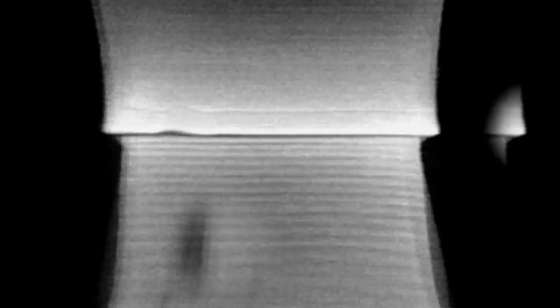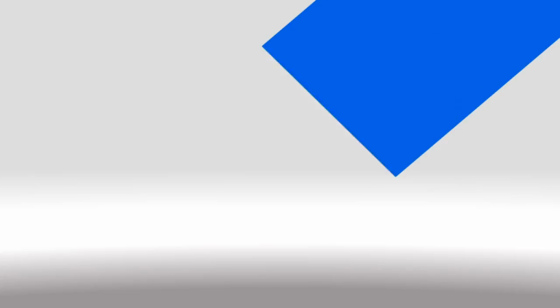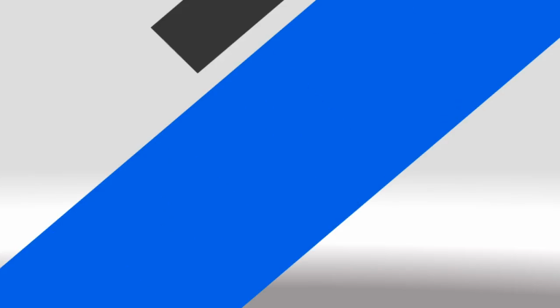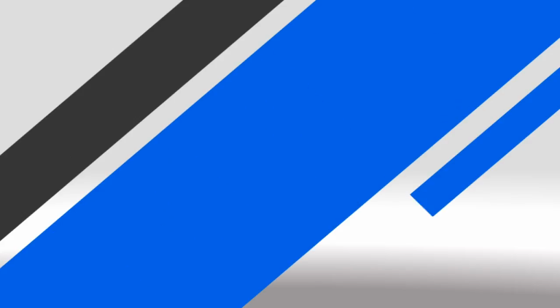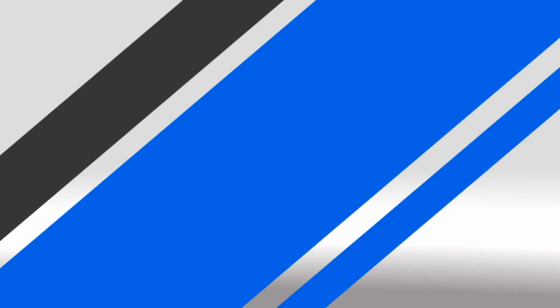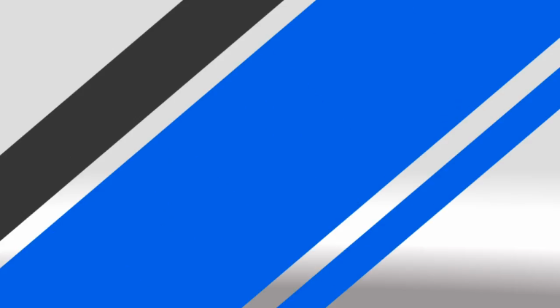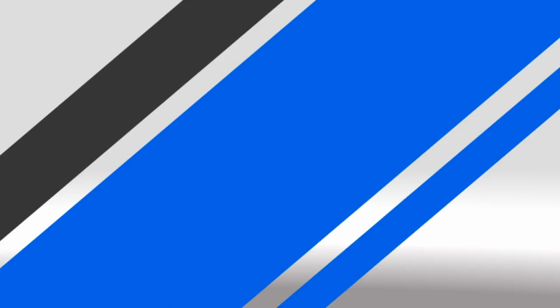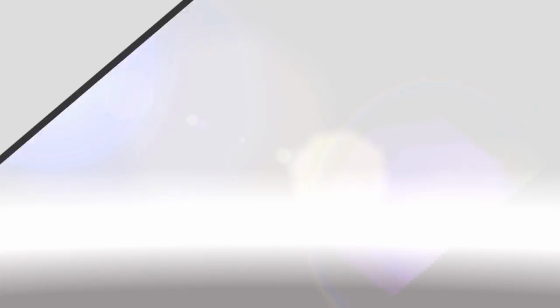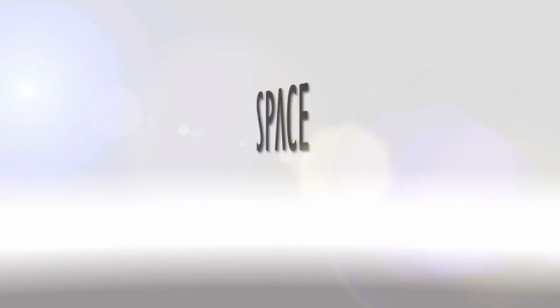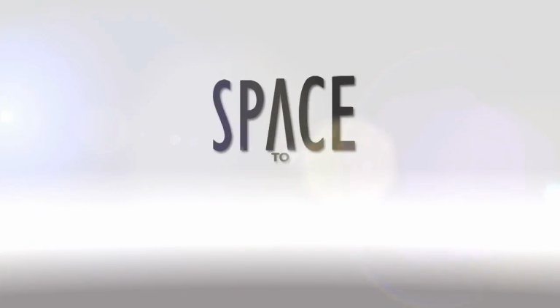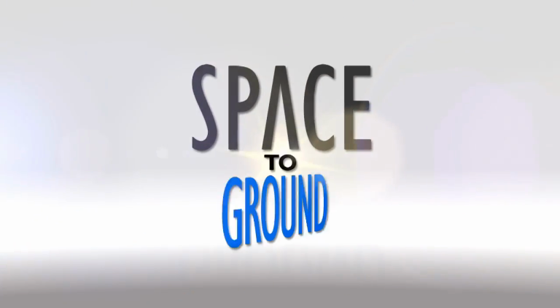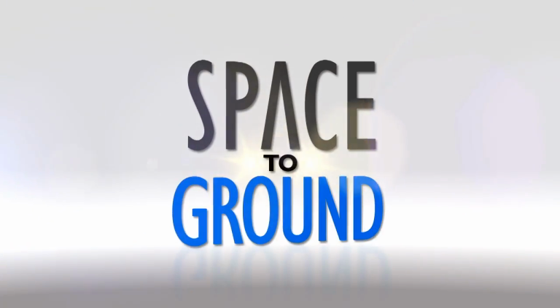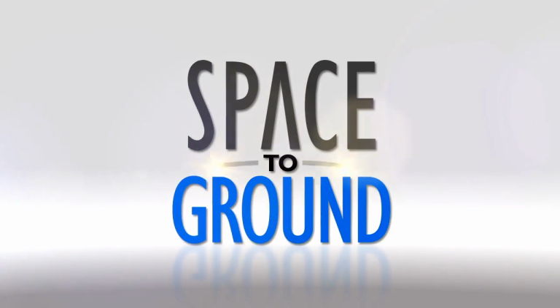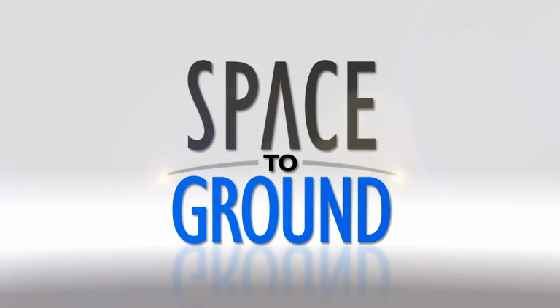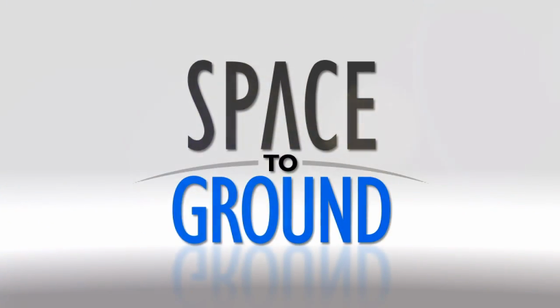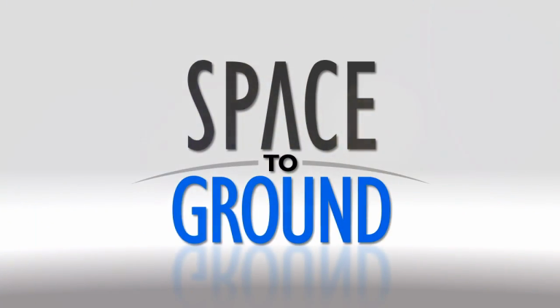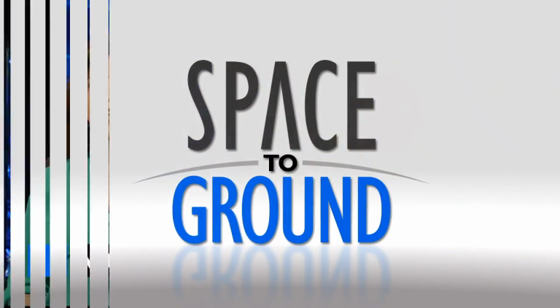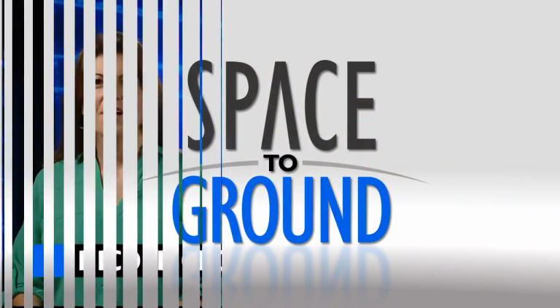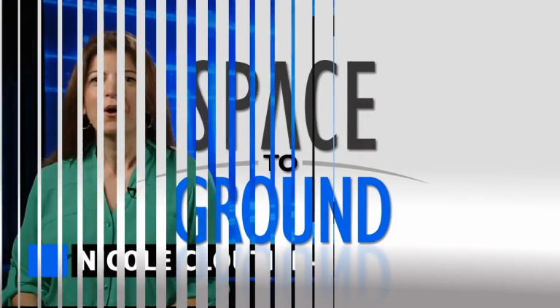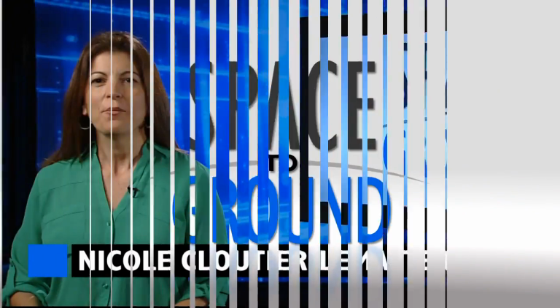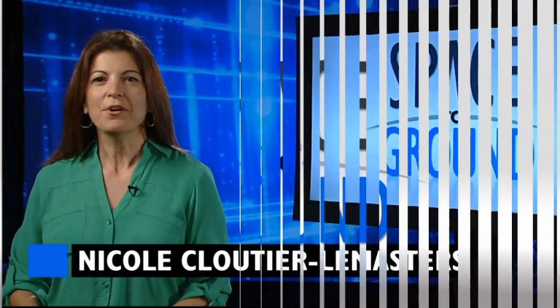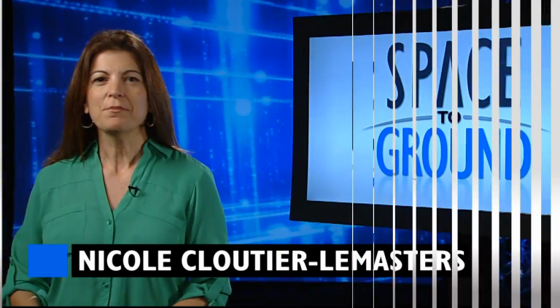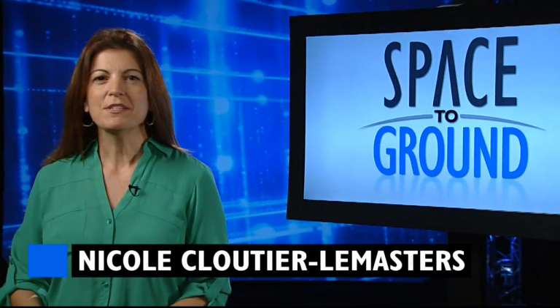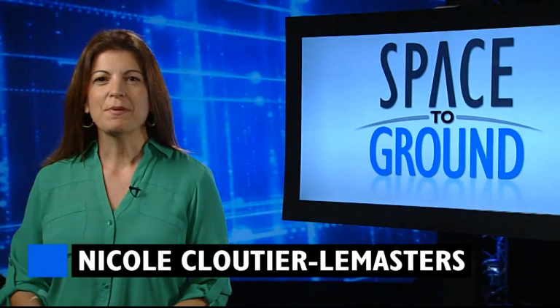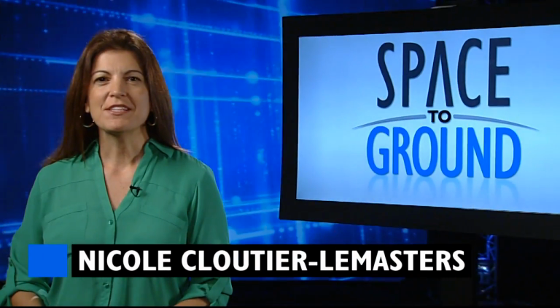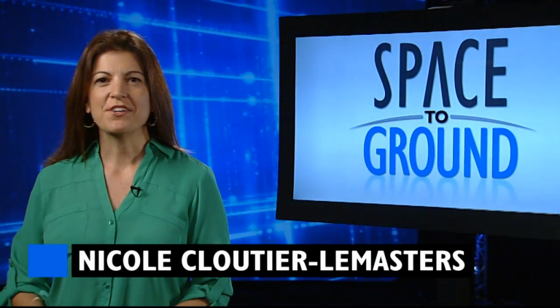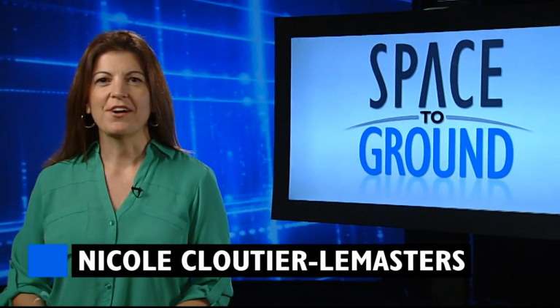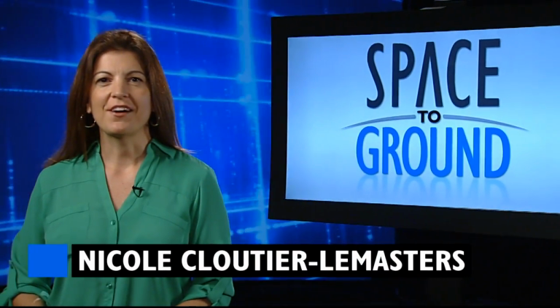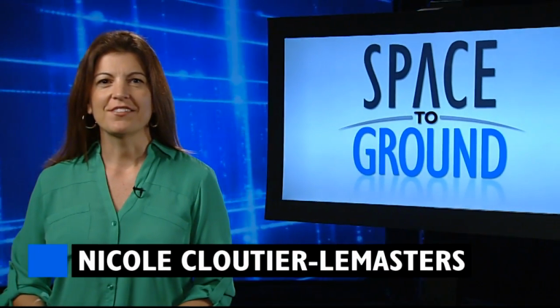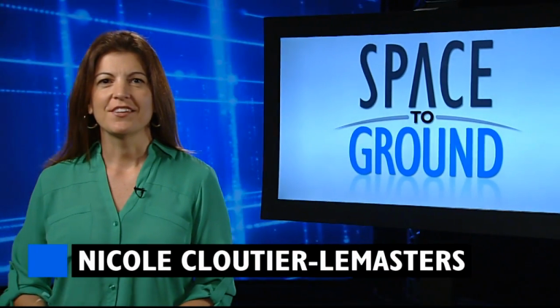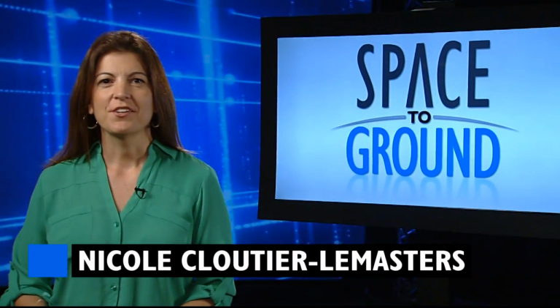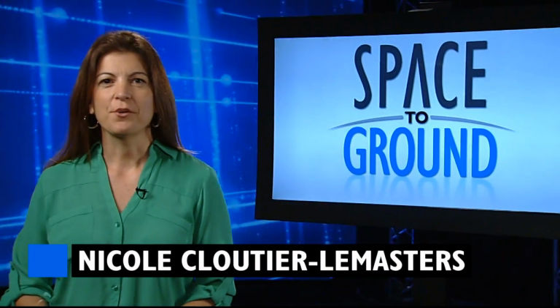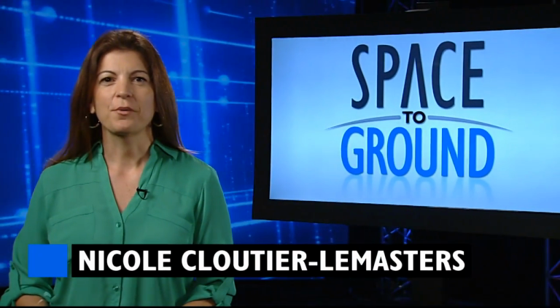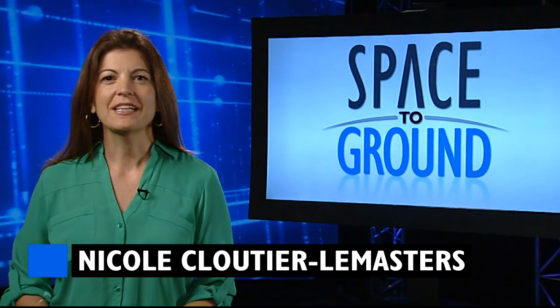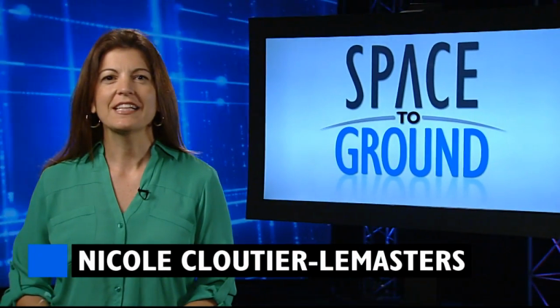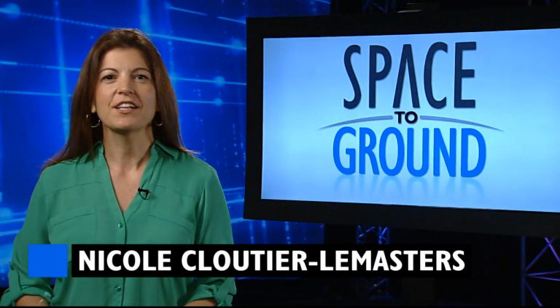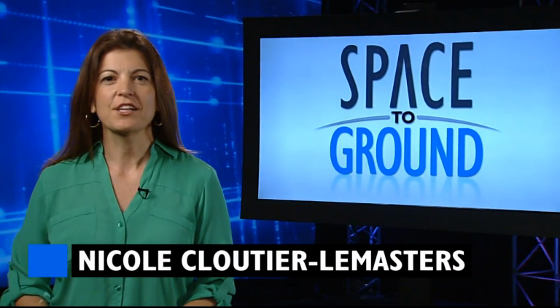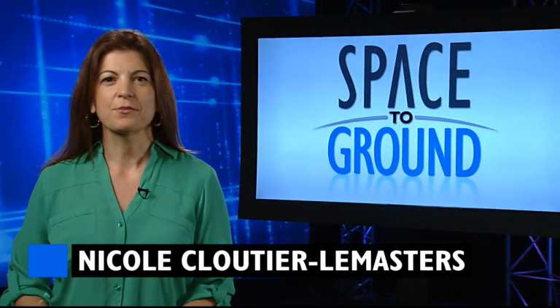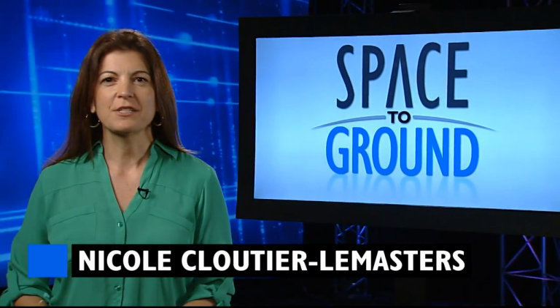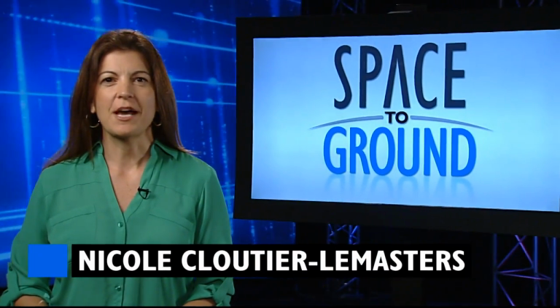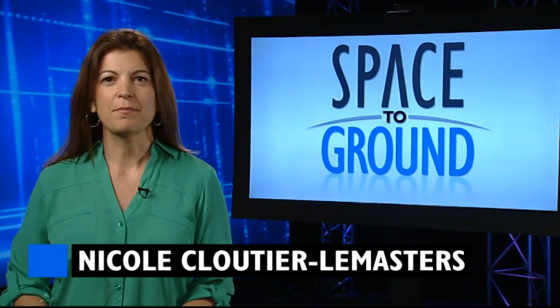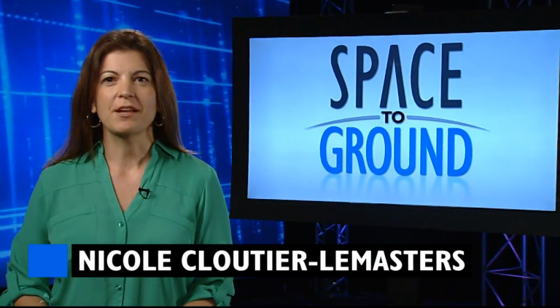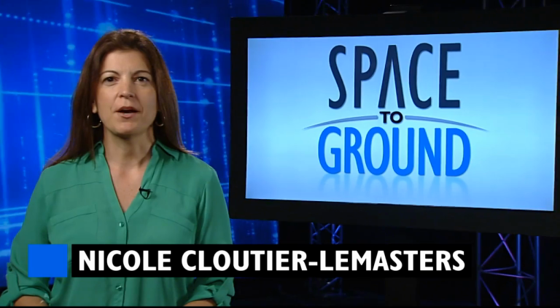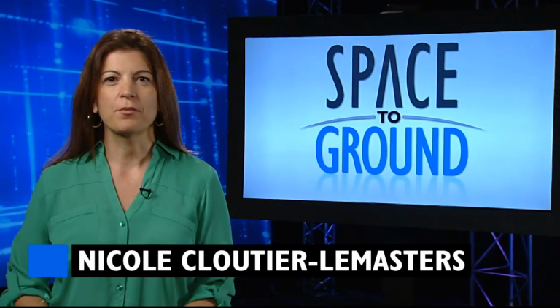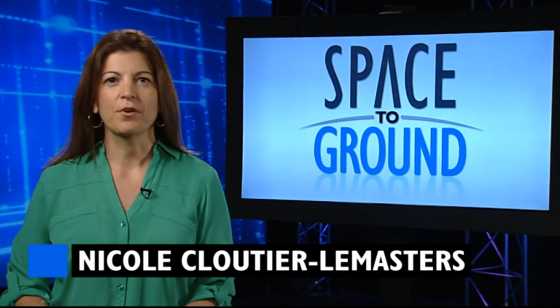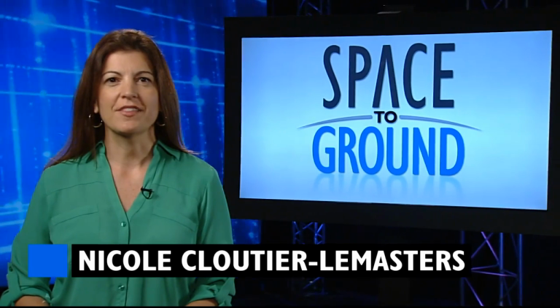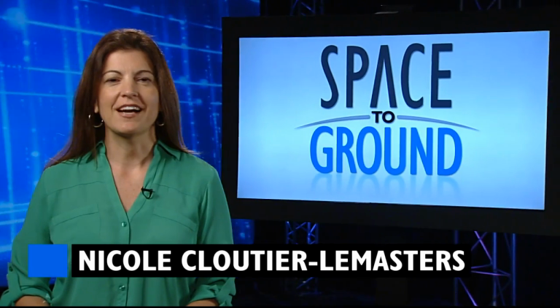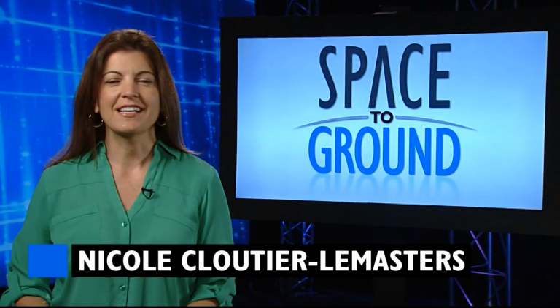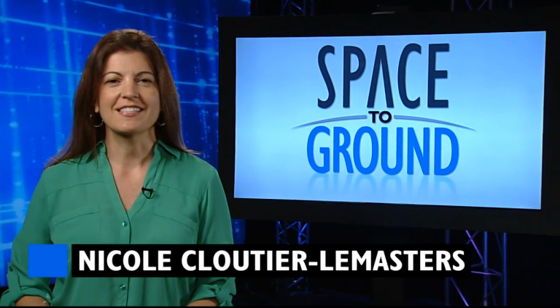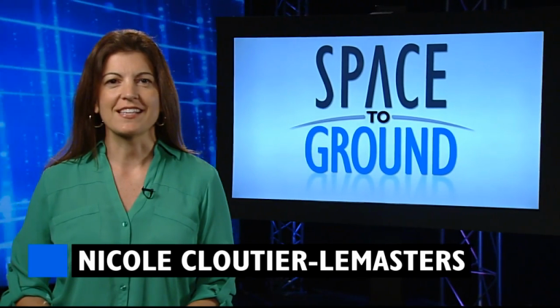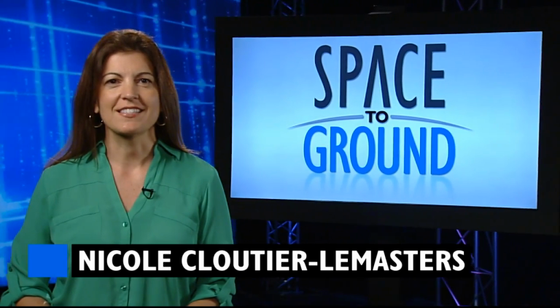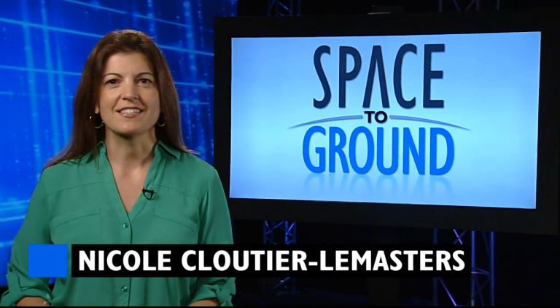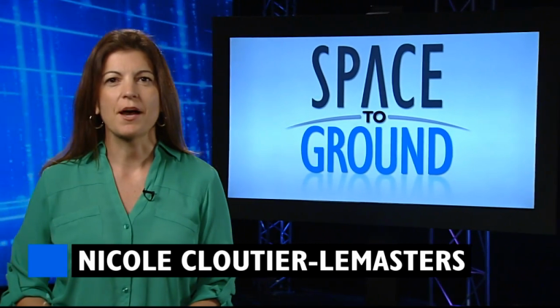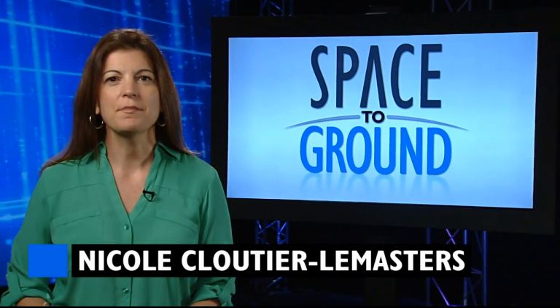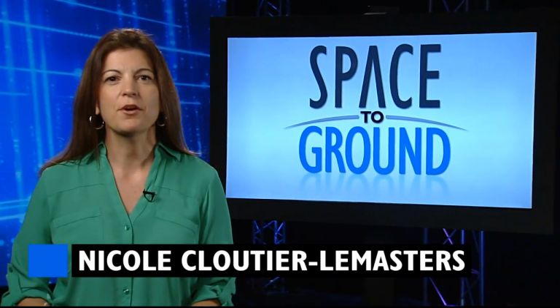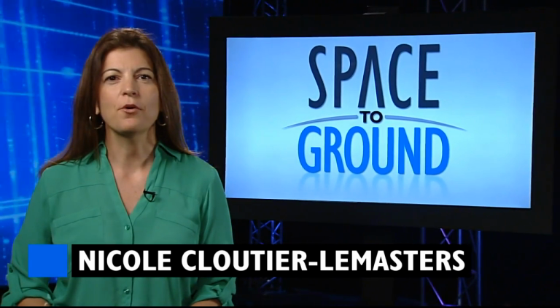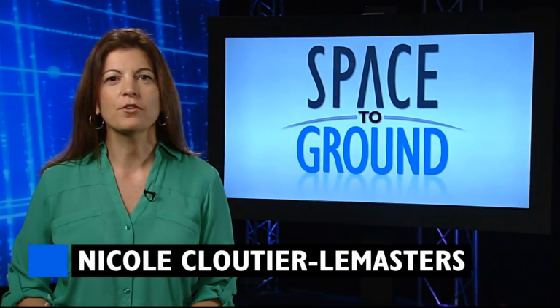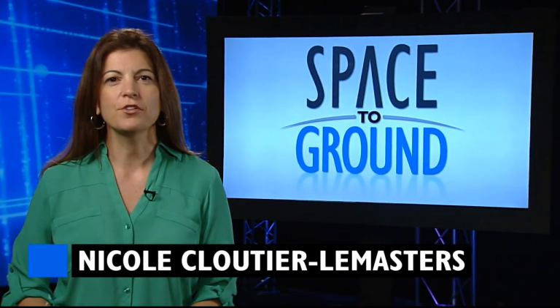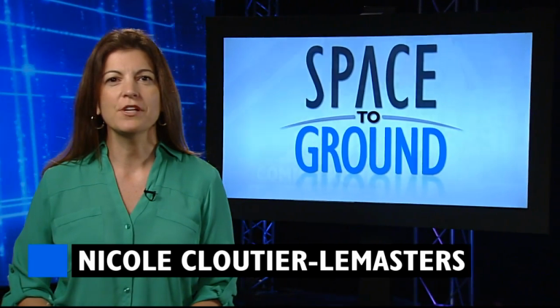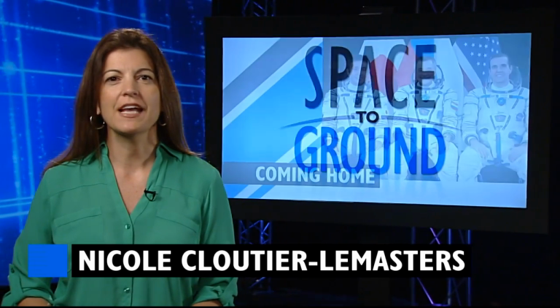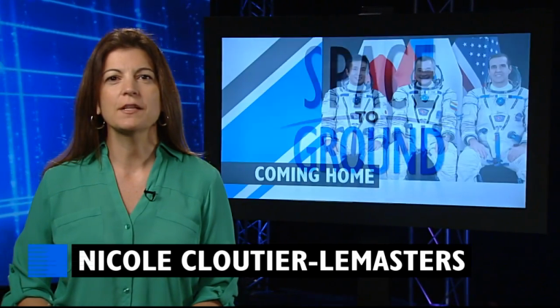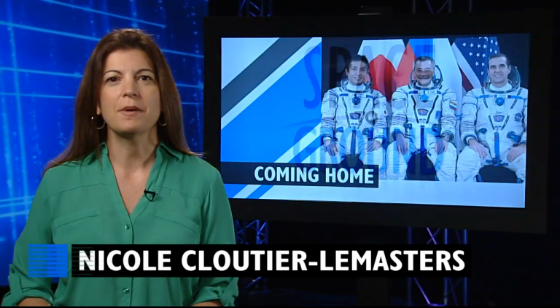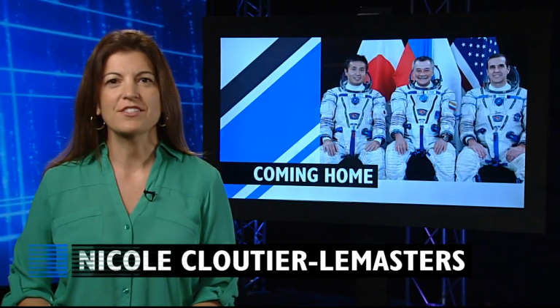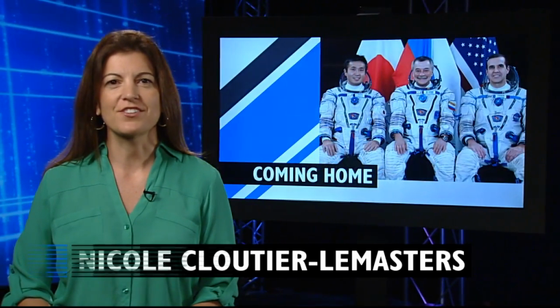Houston Station on Space to Ground. Welcome to Space to Ground, your weekly look at what's happening on board the ISS. I'm Nicole Cloutier-Lemasters.